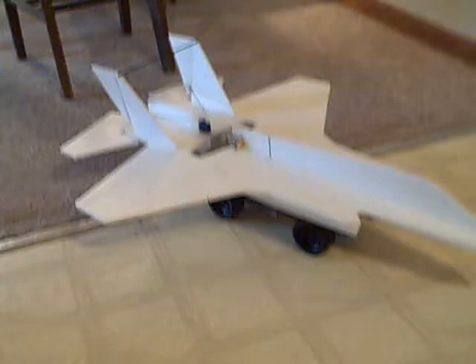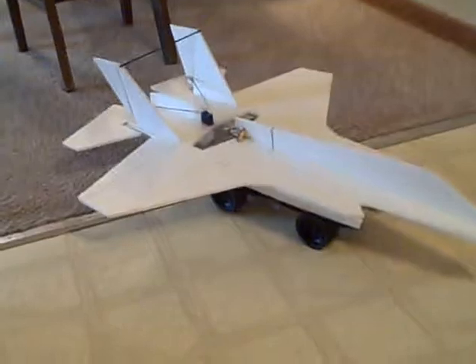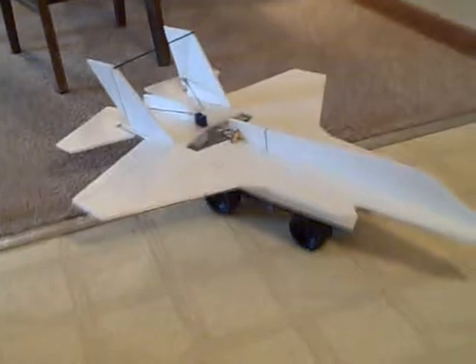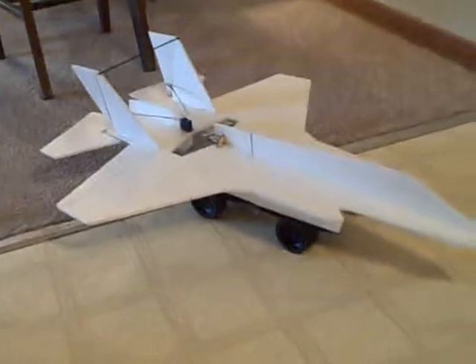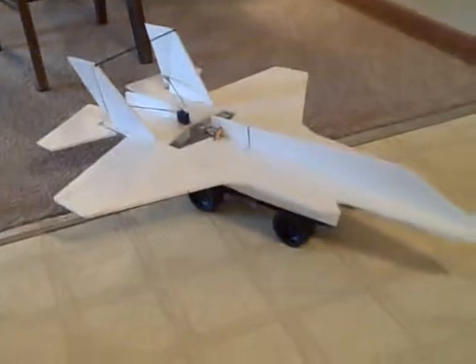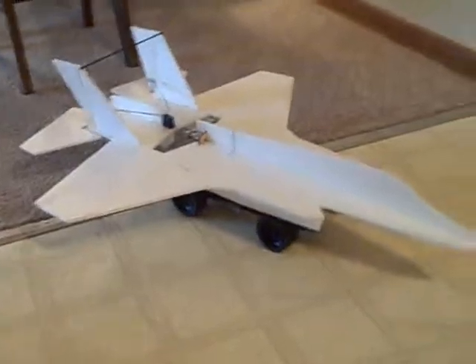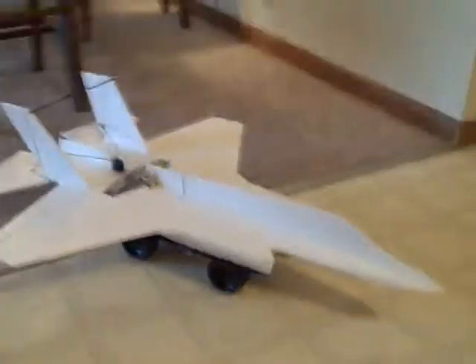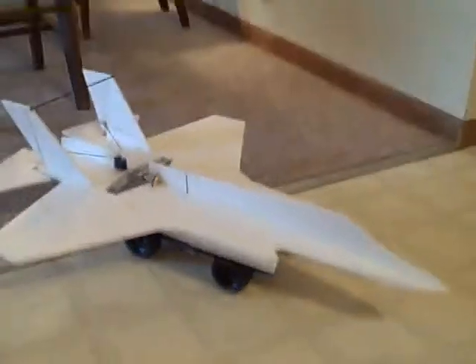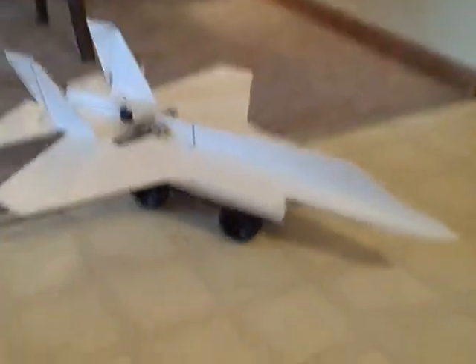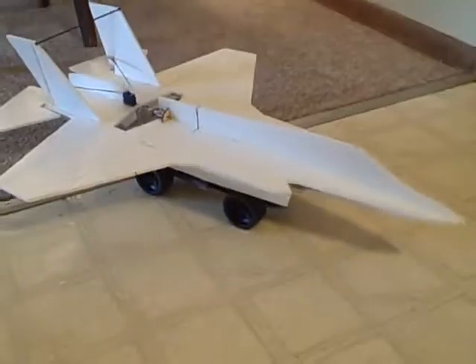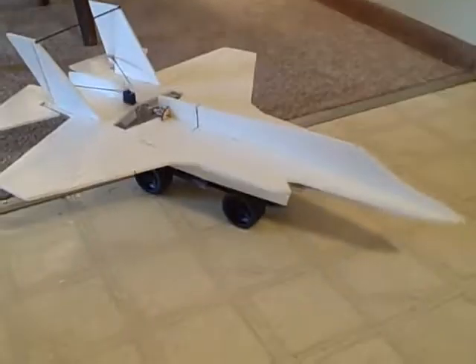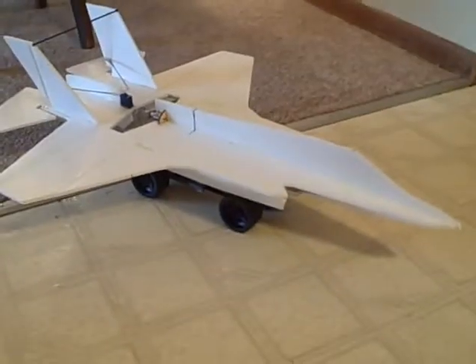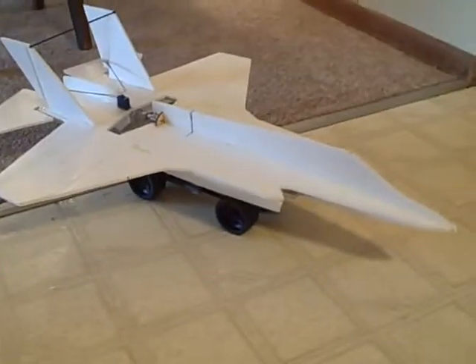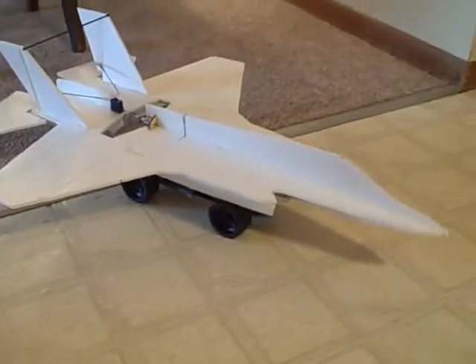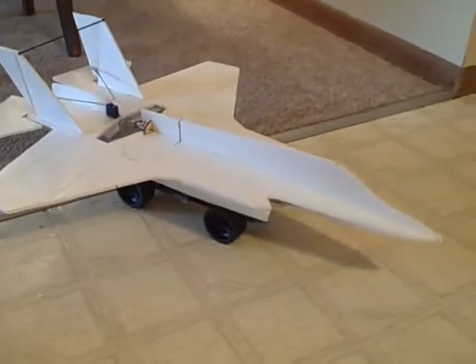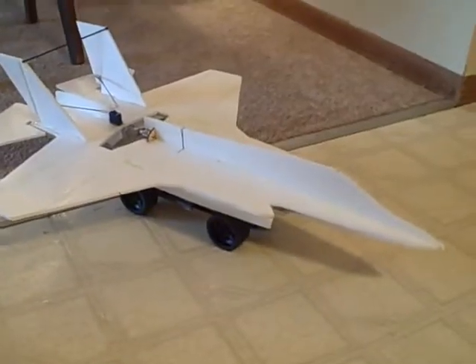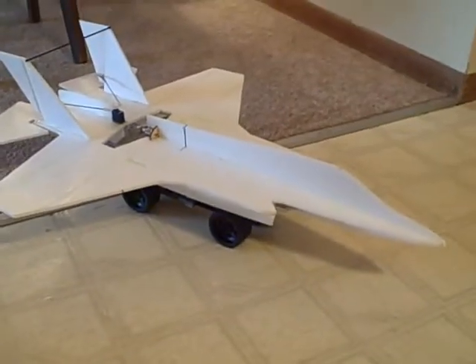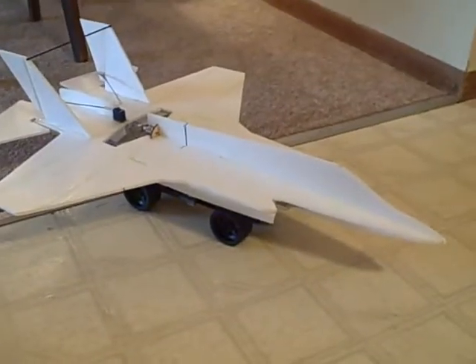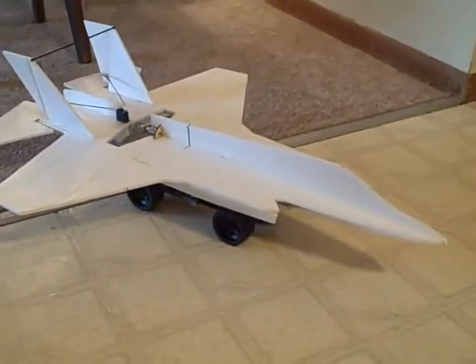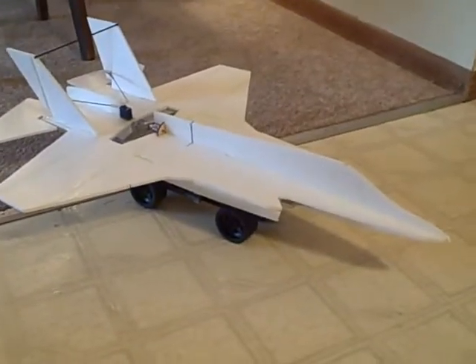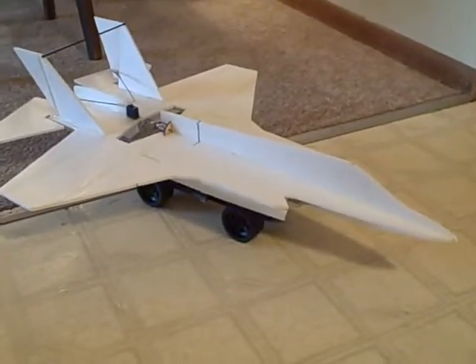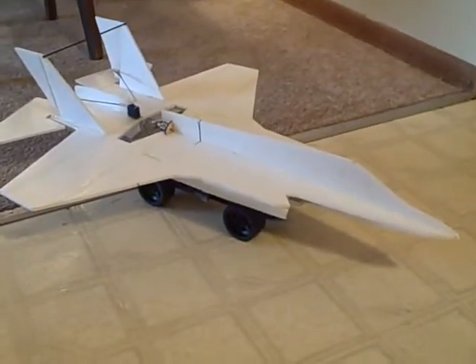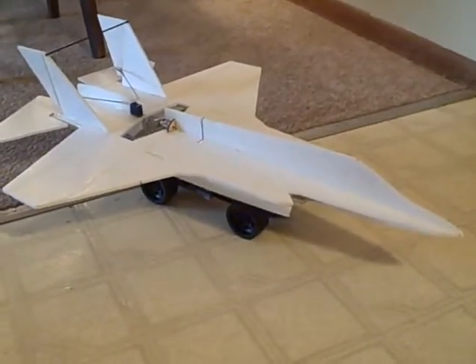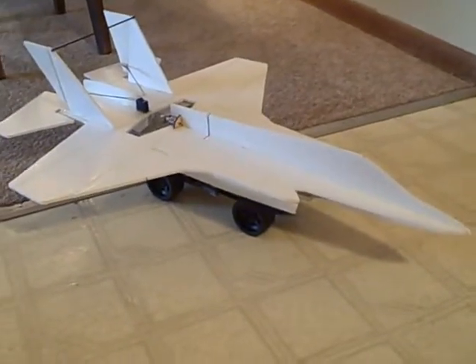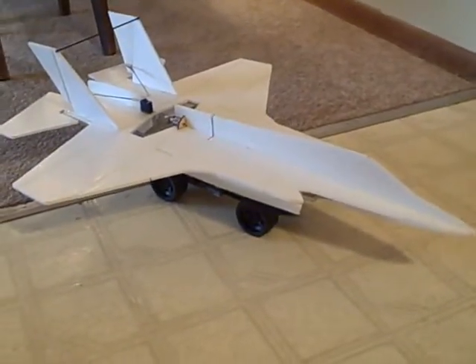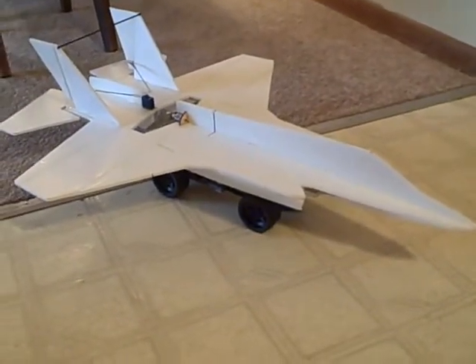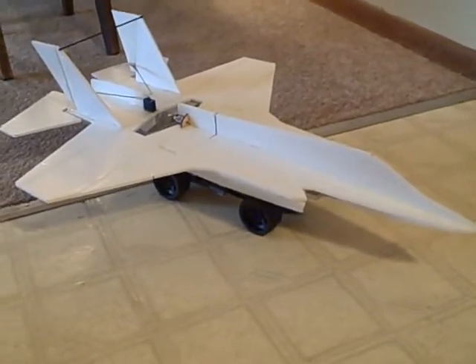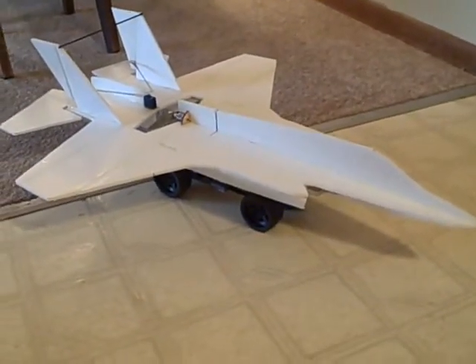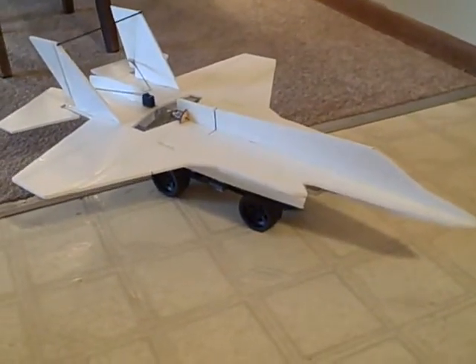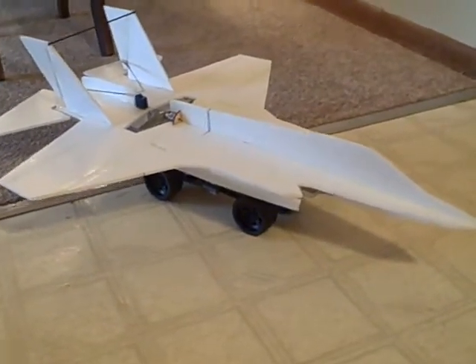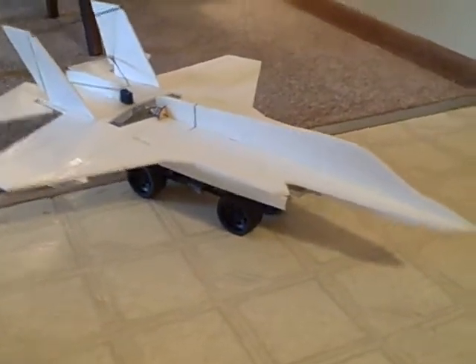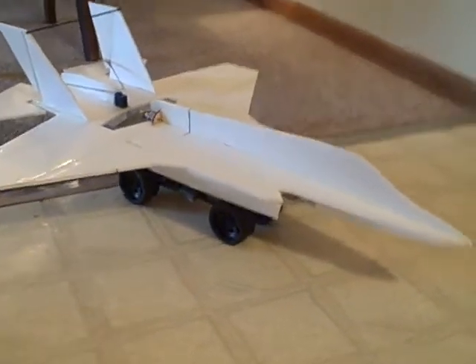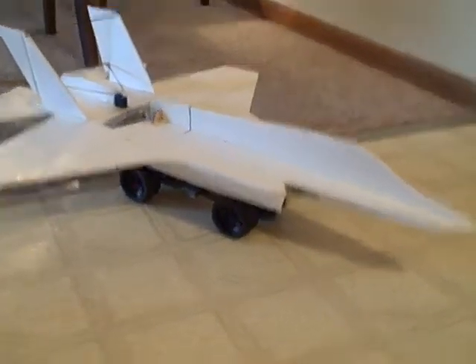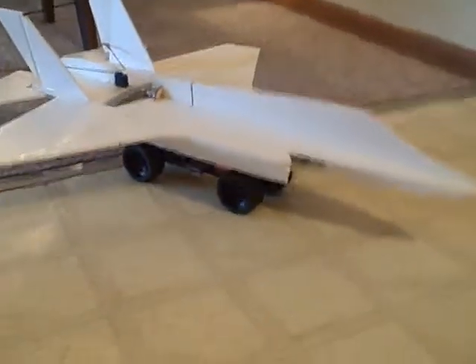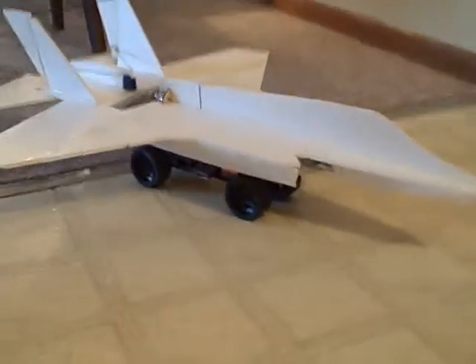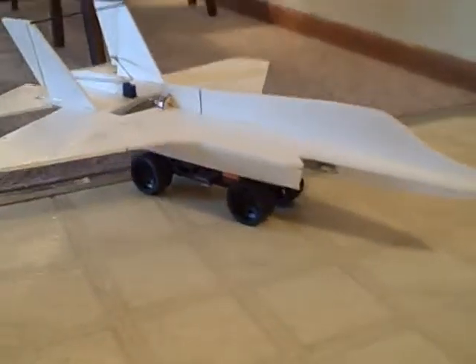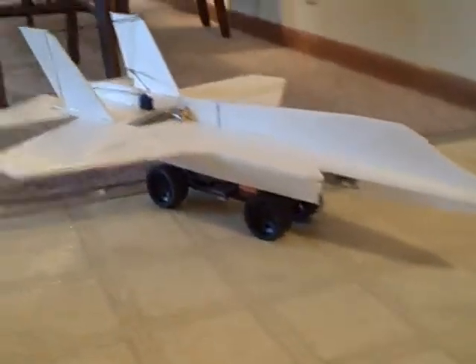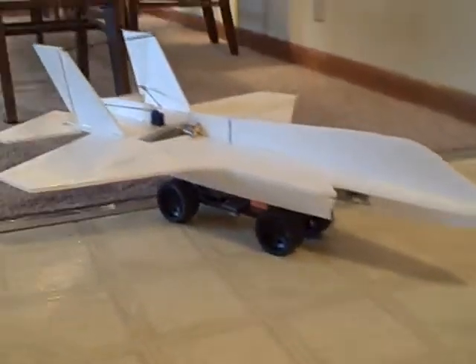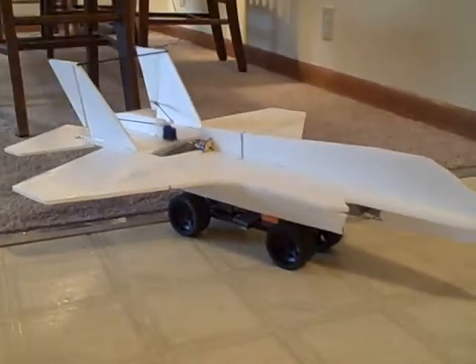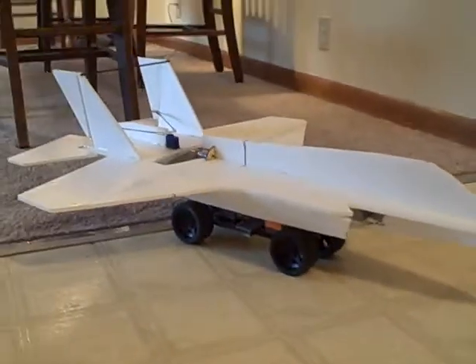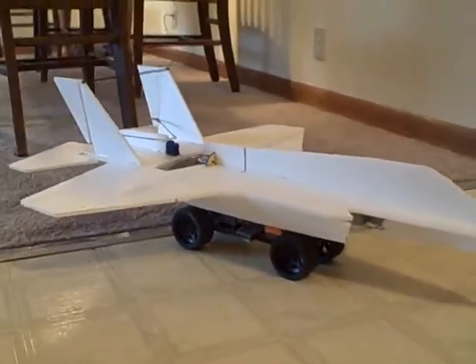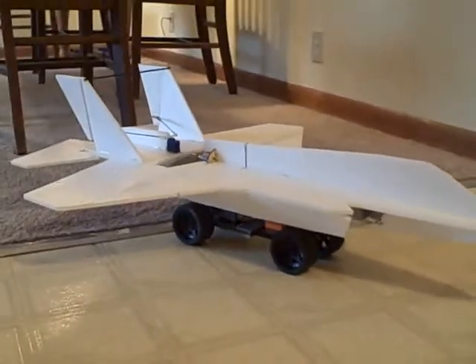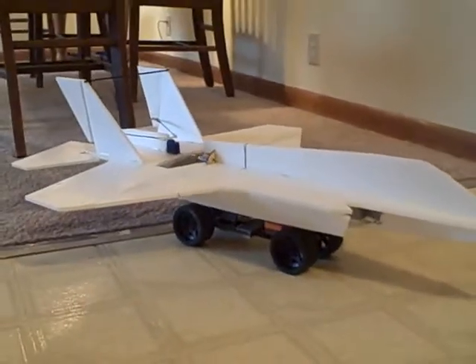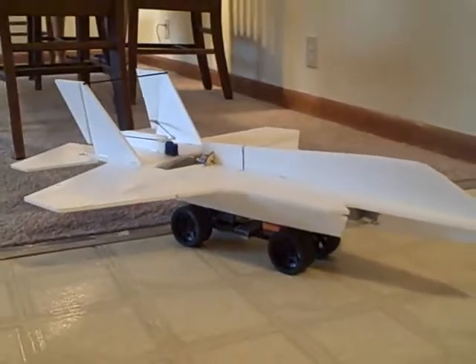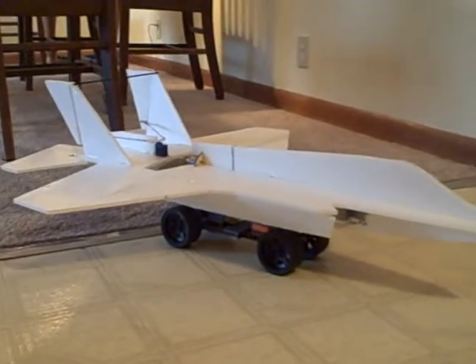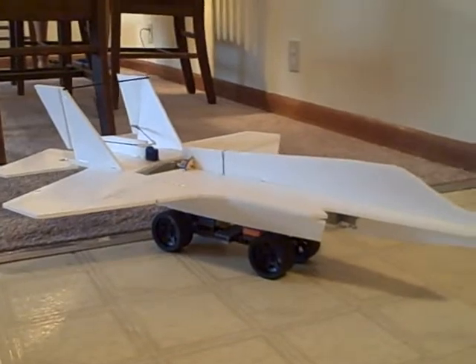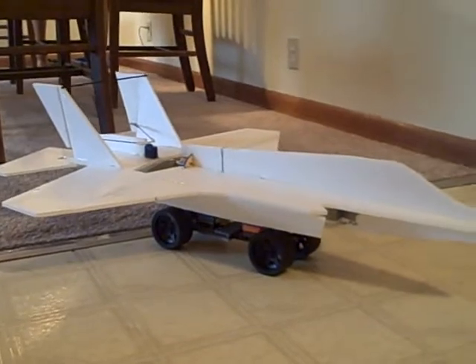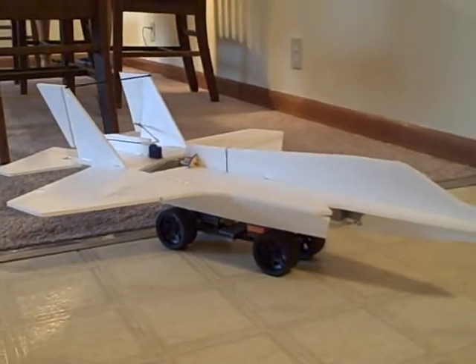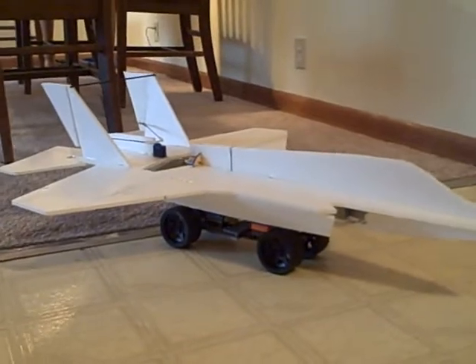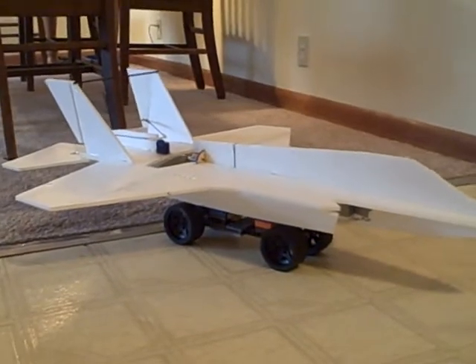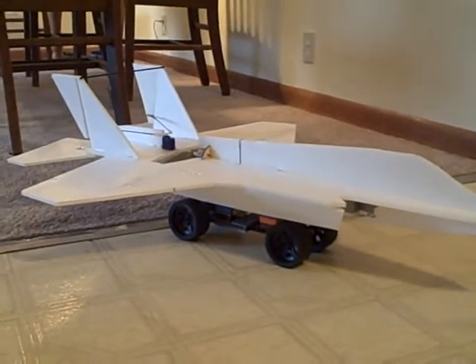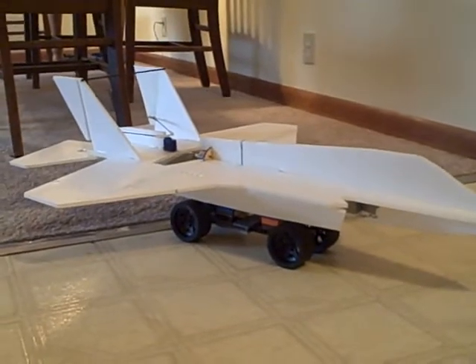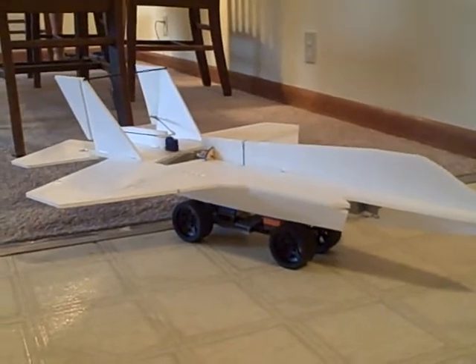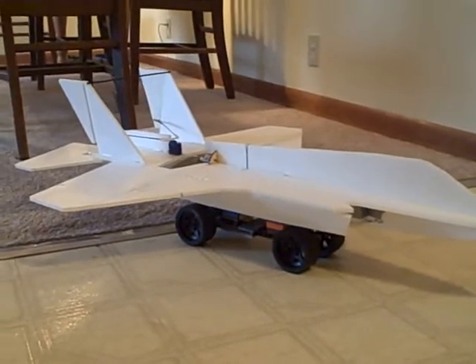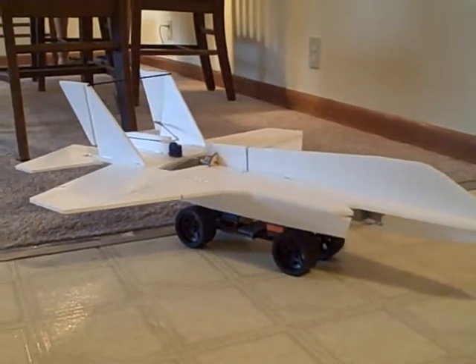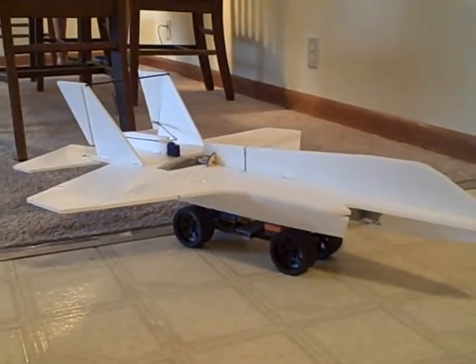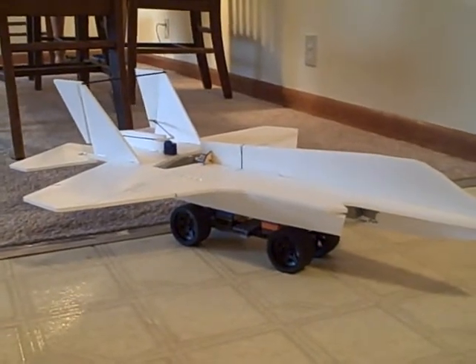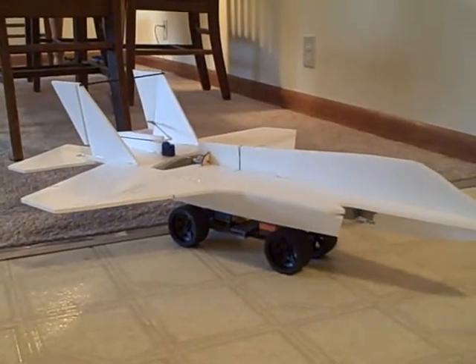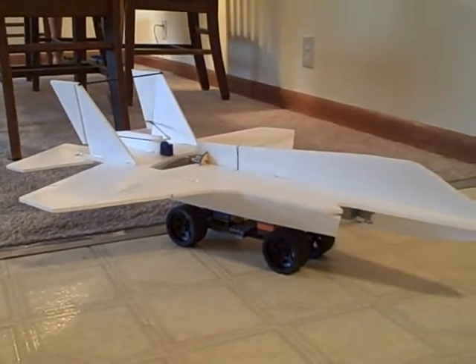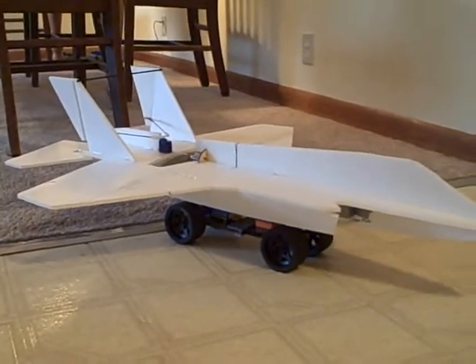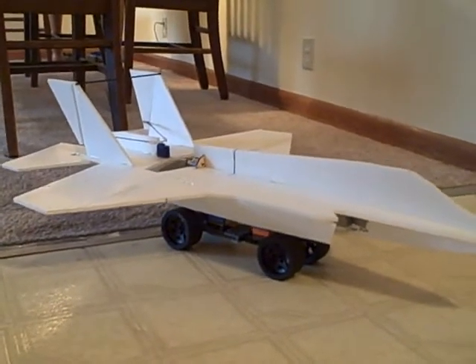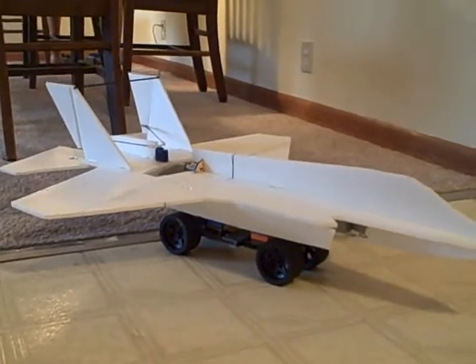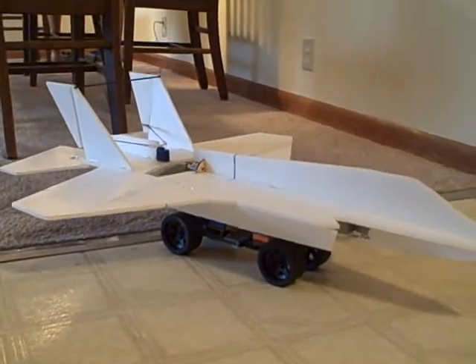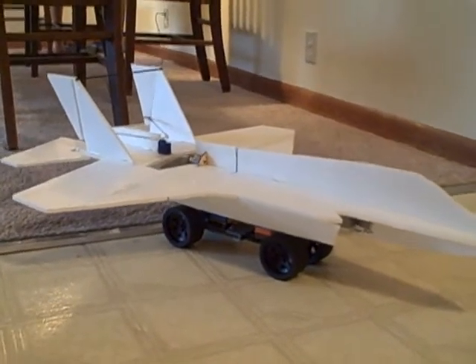All right, here we have the completed F-35 on the Lego Thrust Vector test bed.